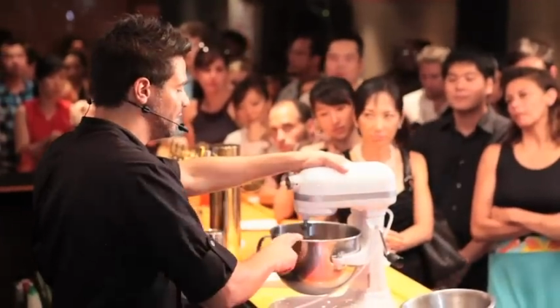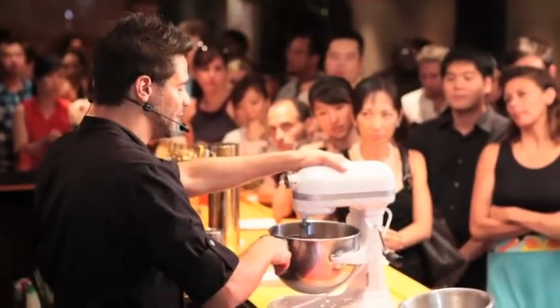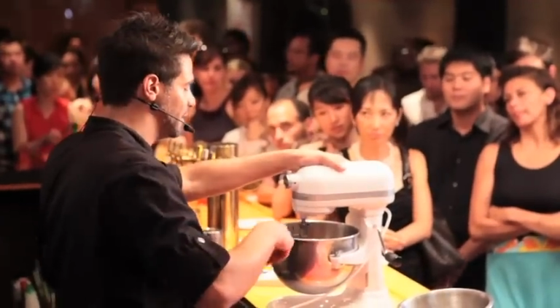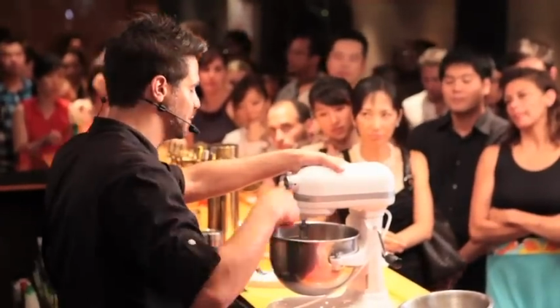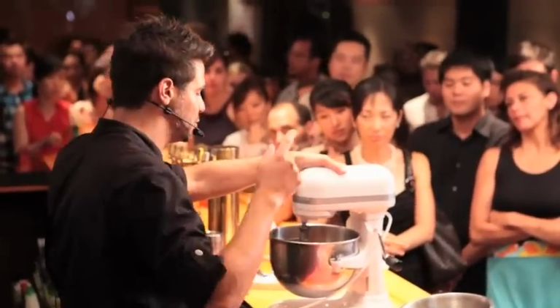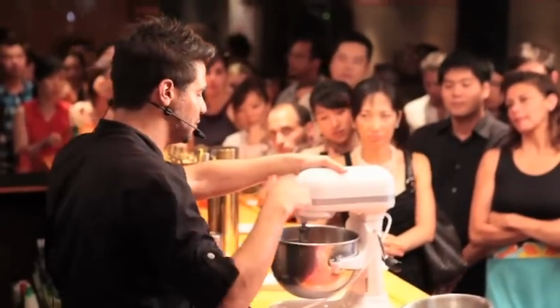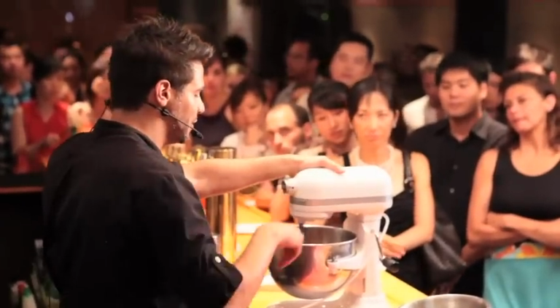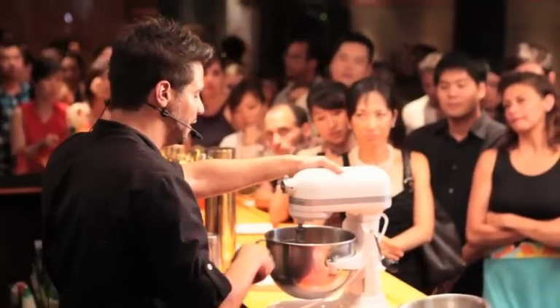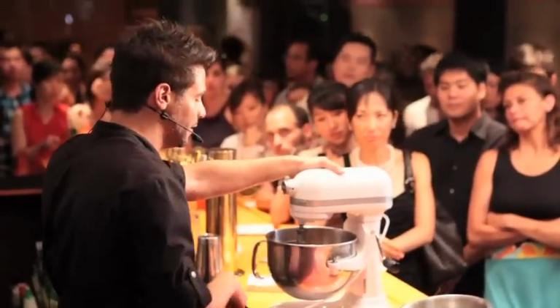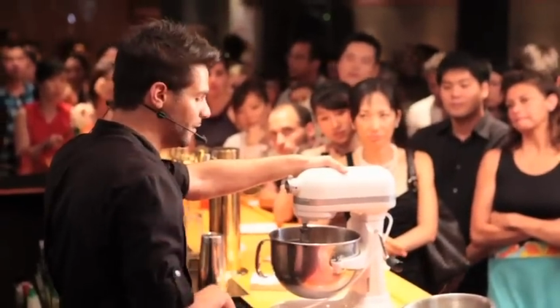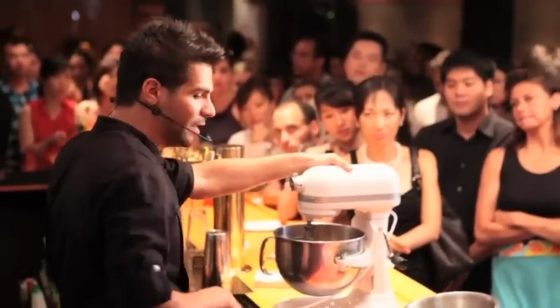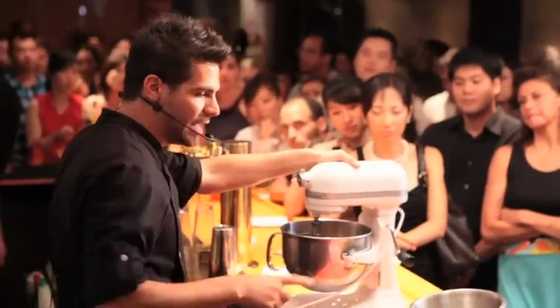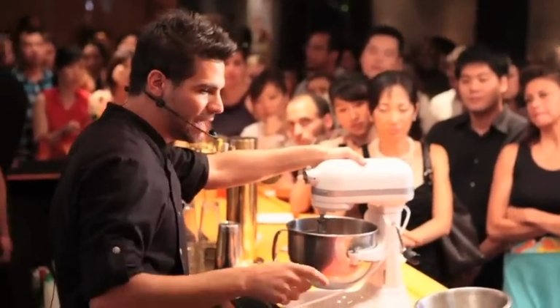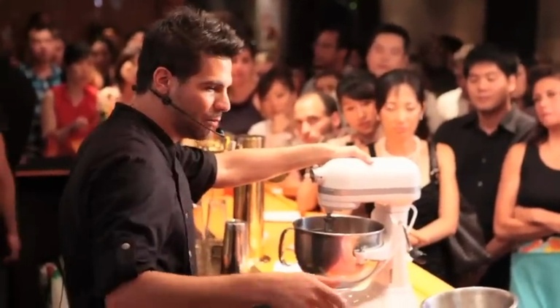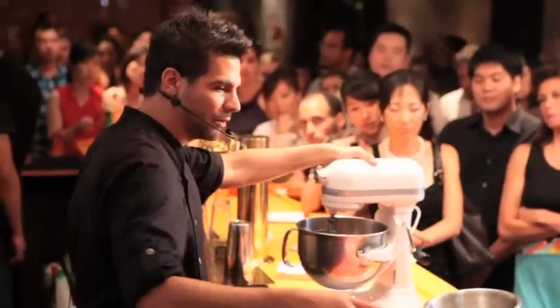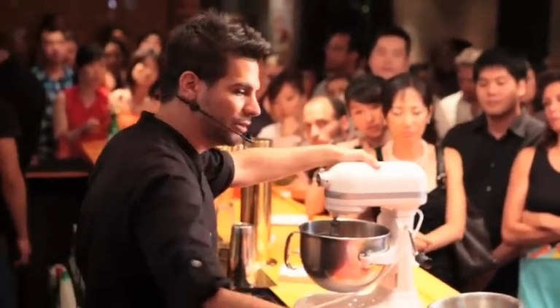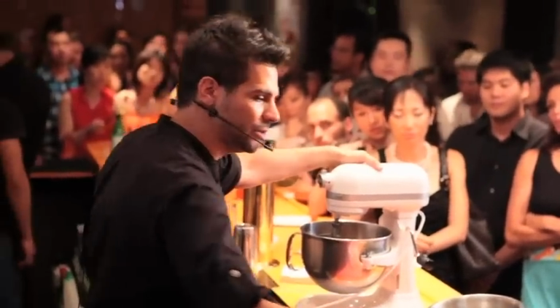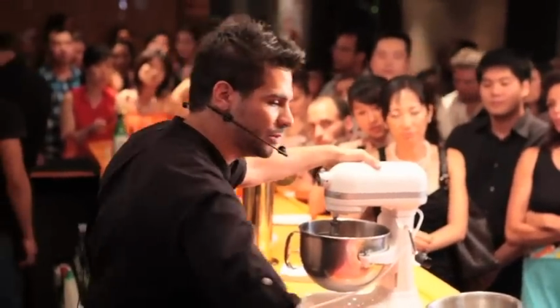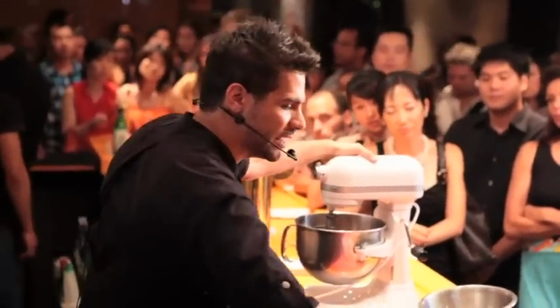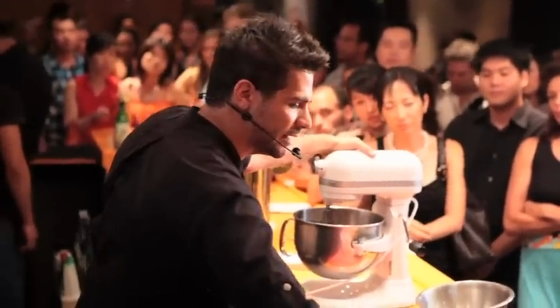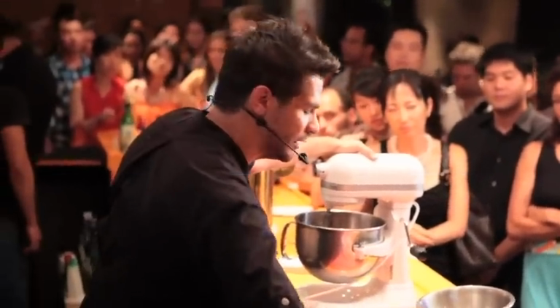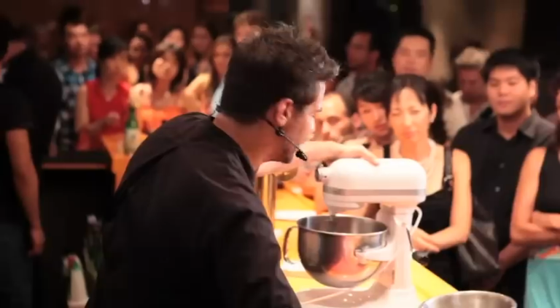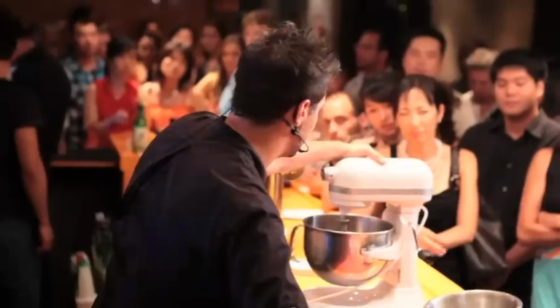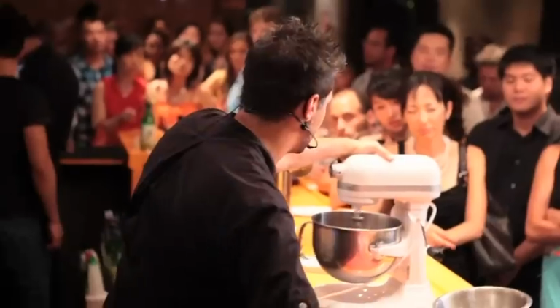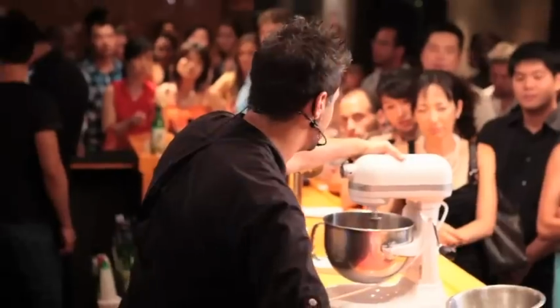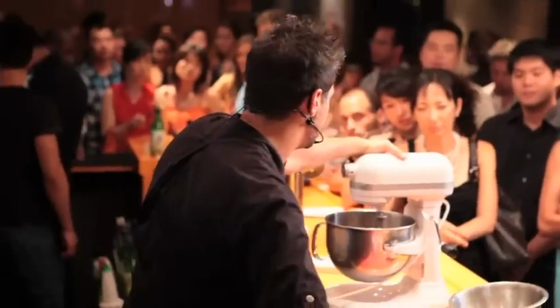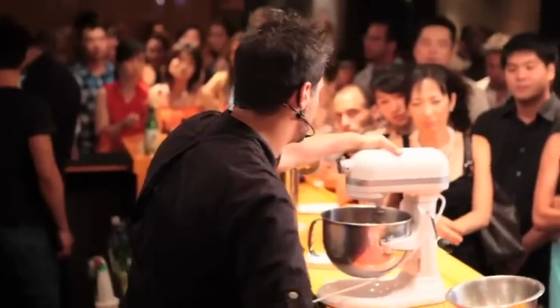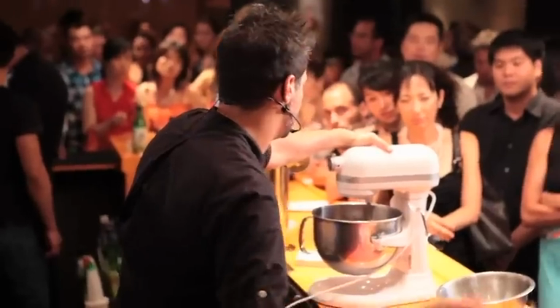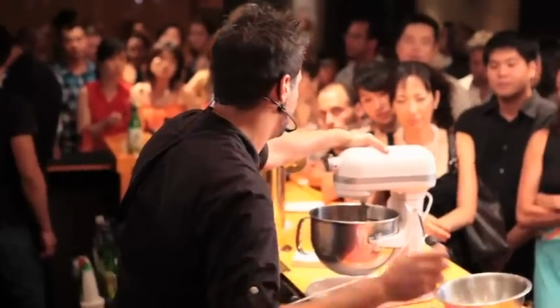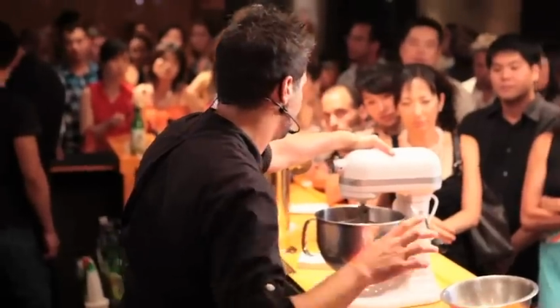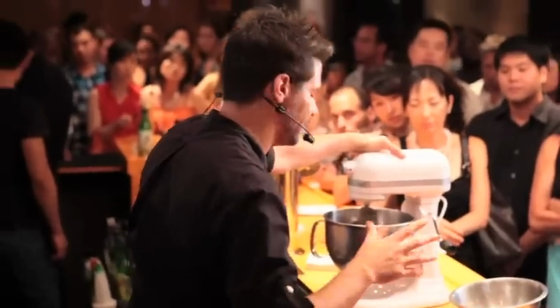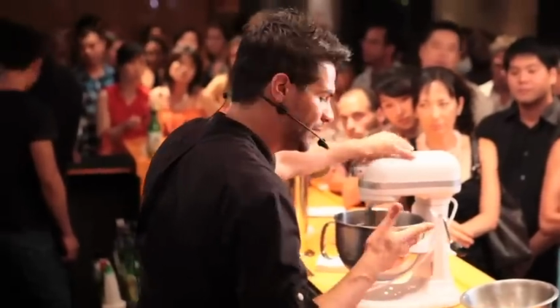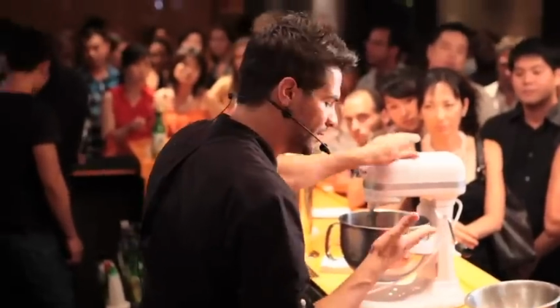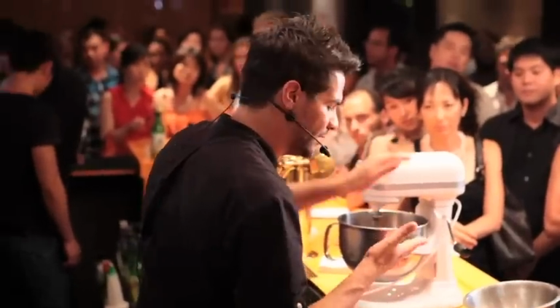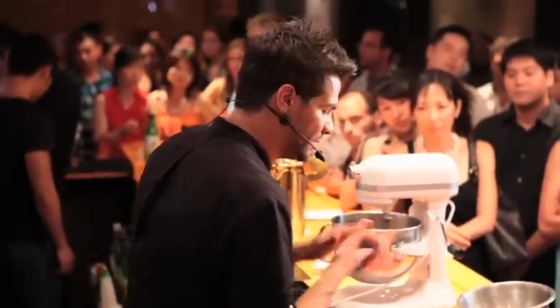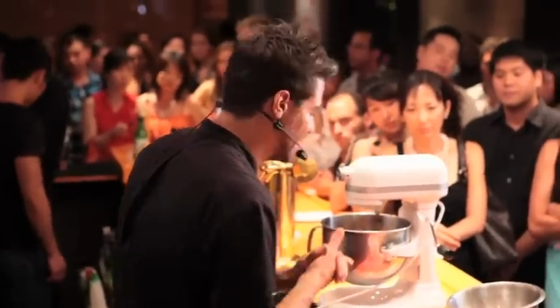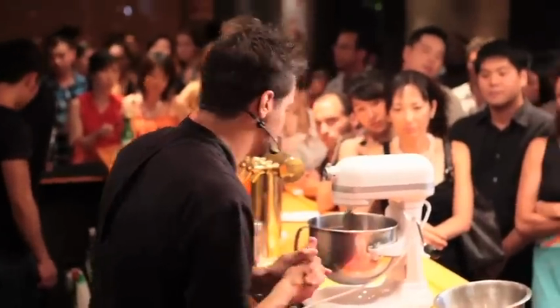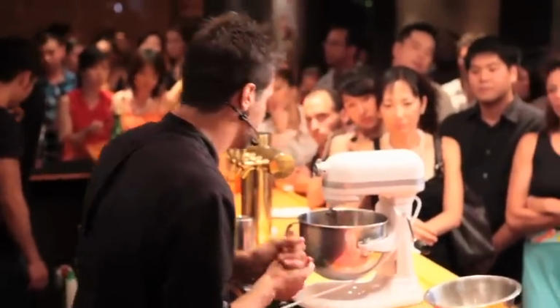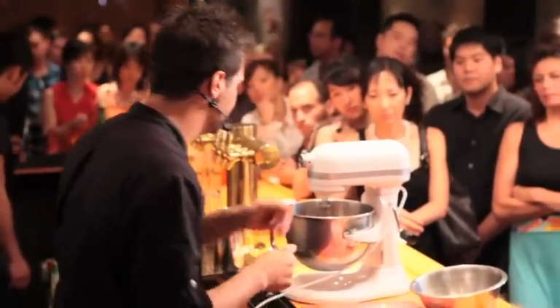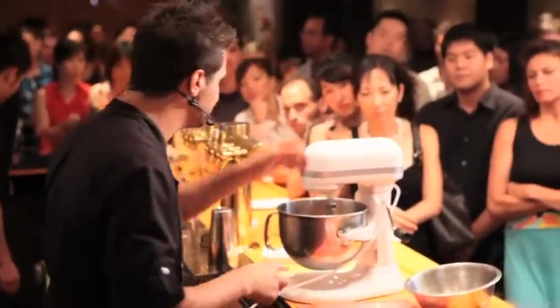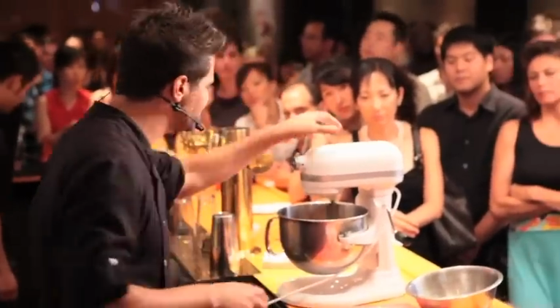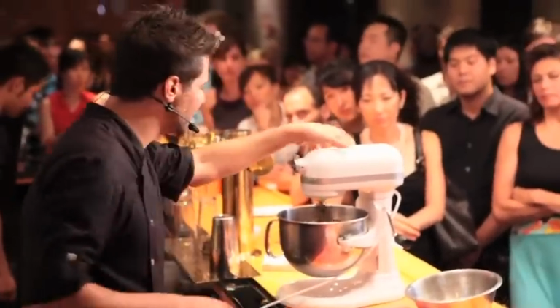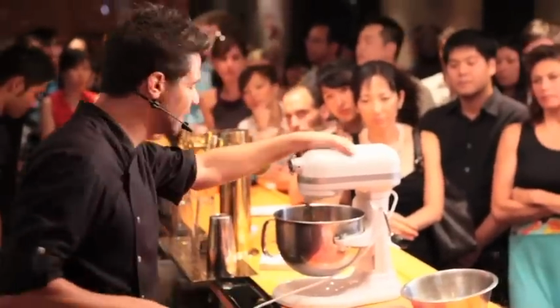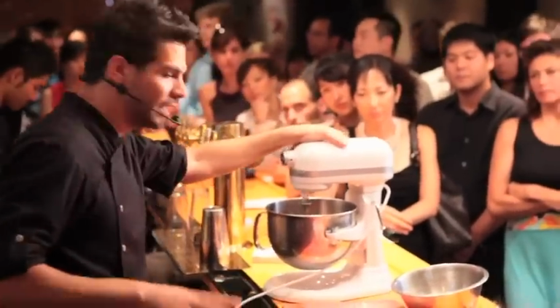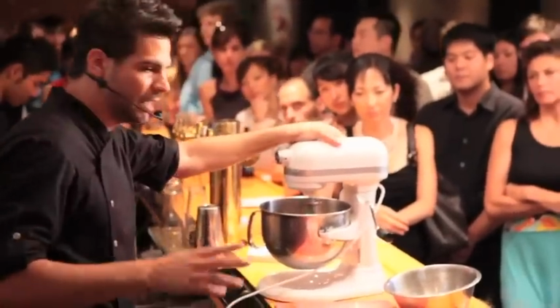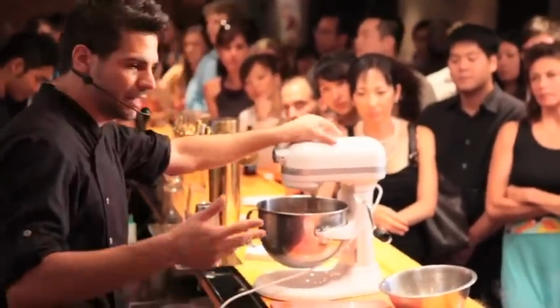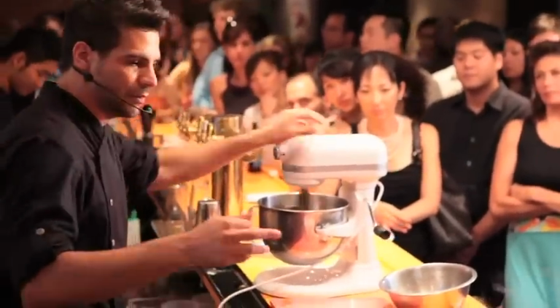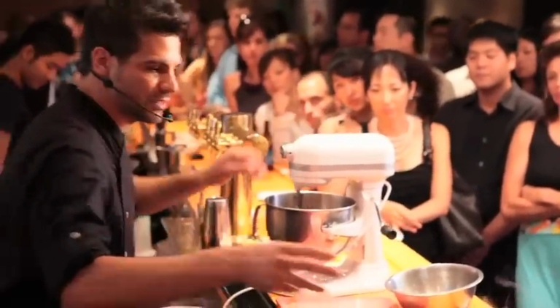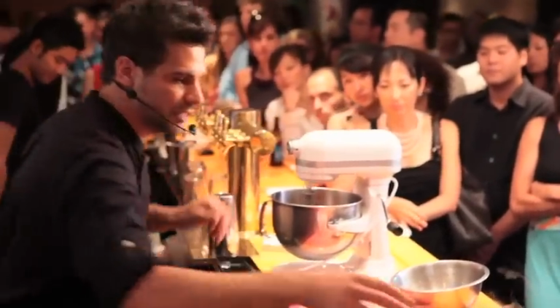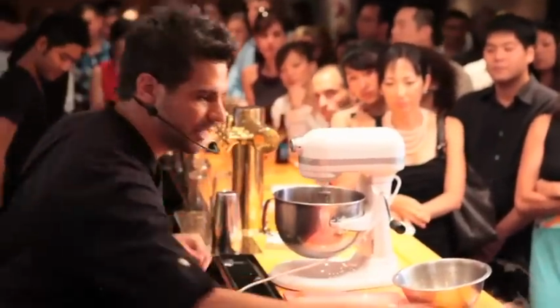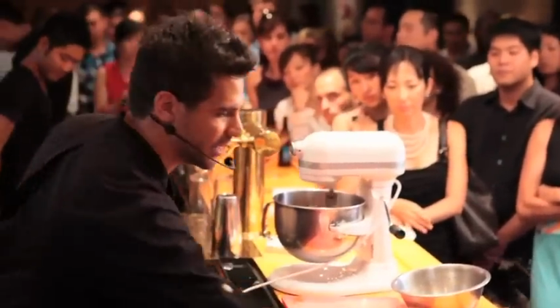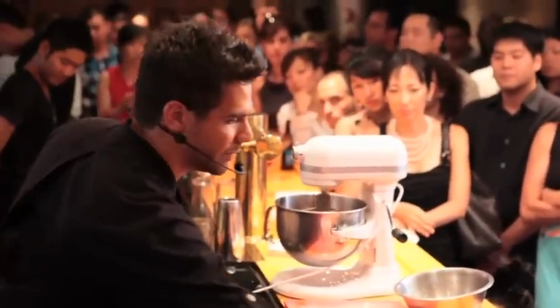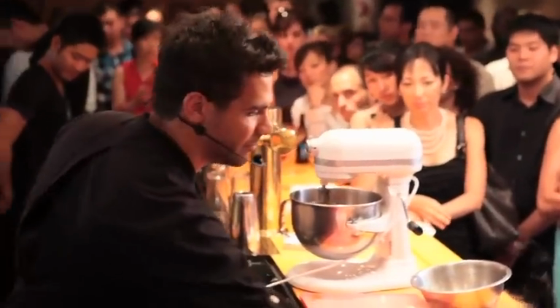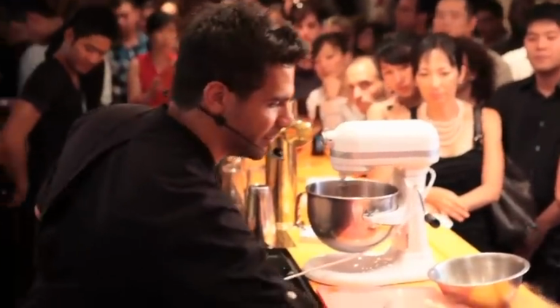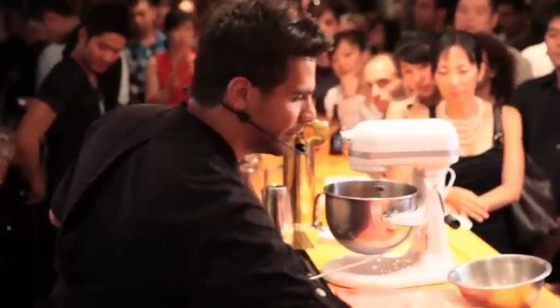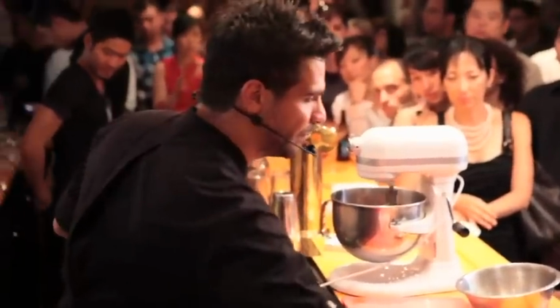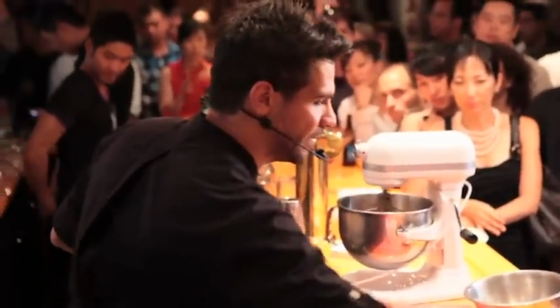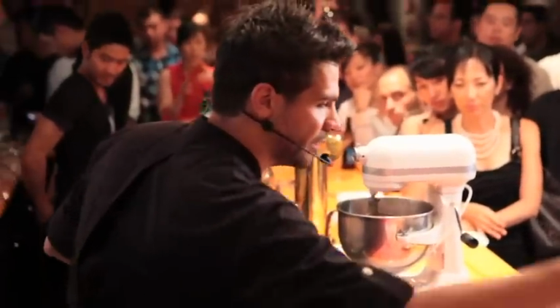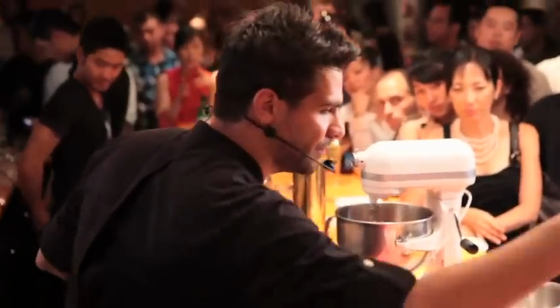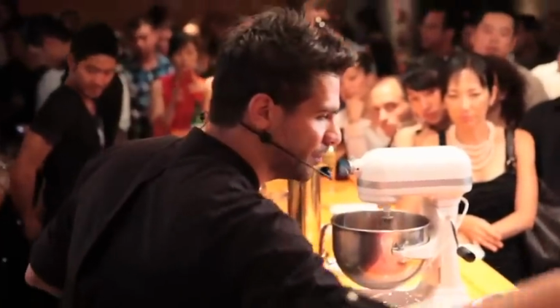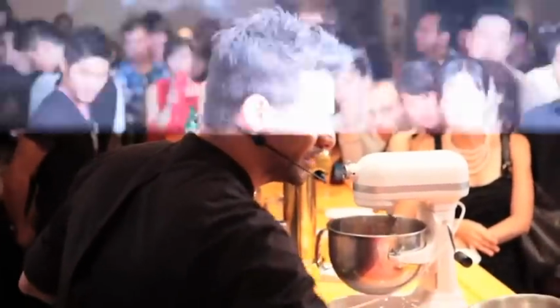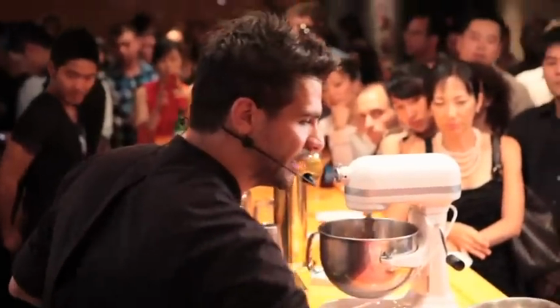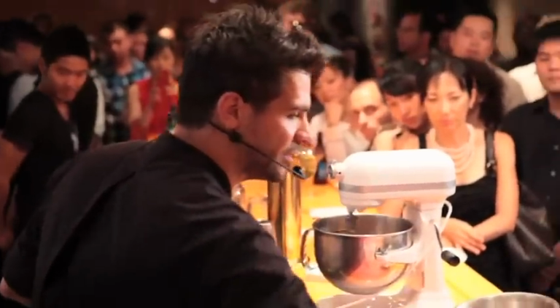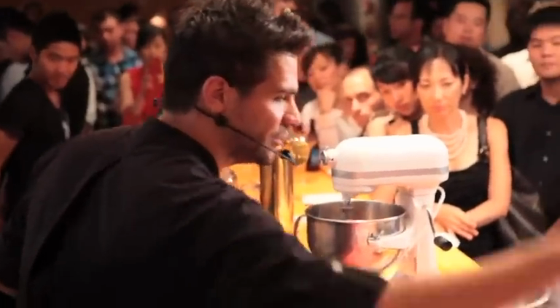I have Gochujang, rice wine vinegar, and sugar in here. What we're going to do is add the liquid nitrogen to this mixture. You have to be really careful with the nitrogen.